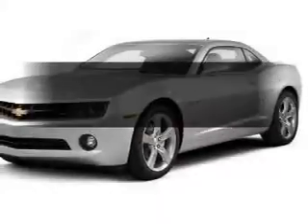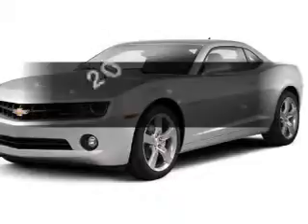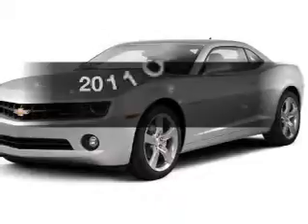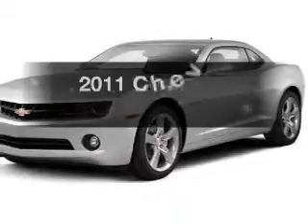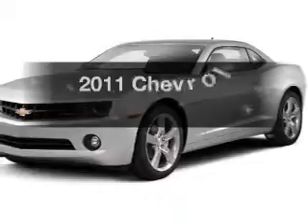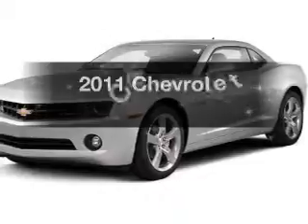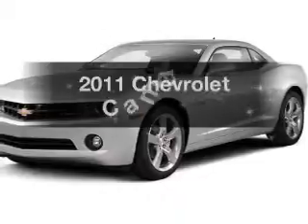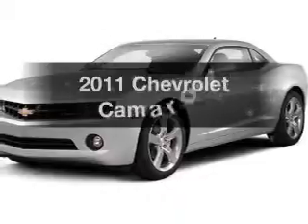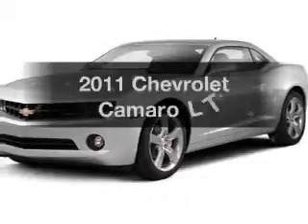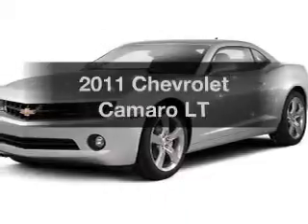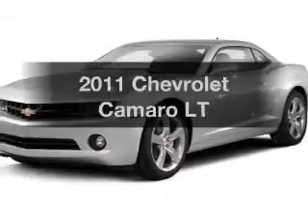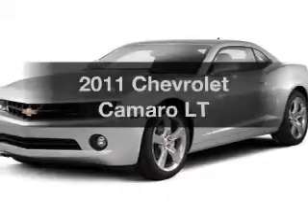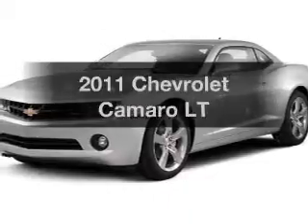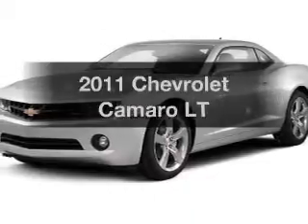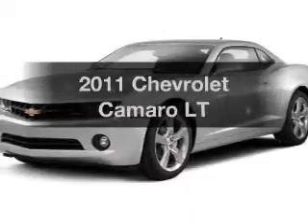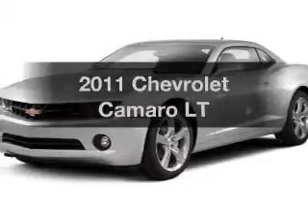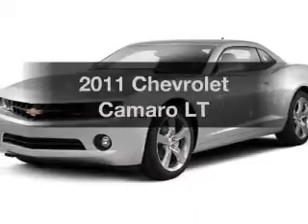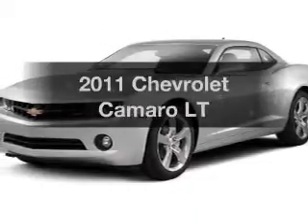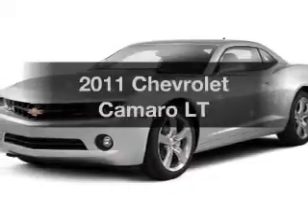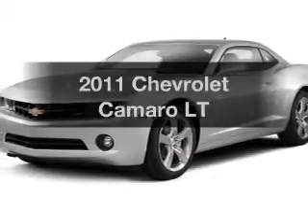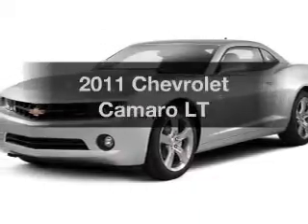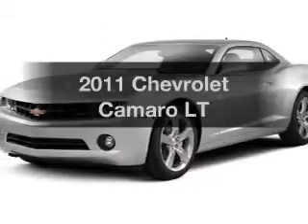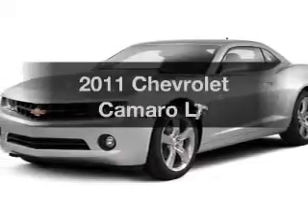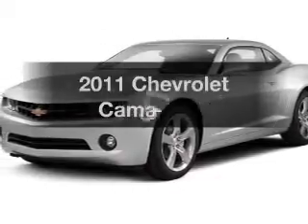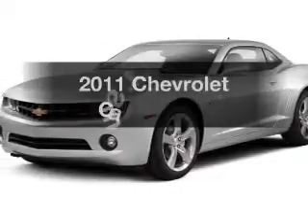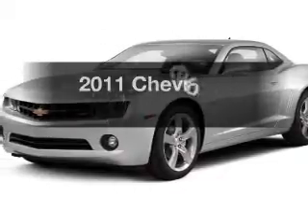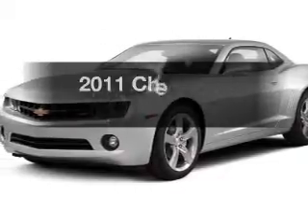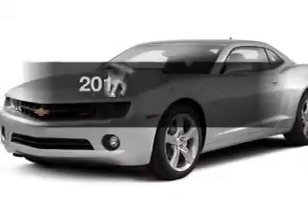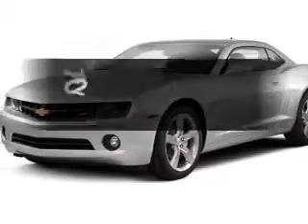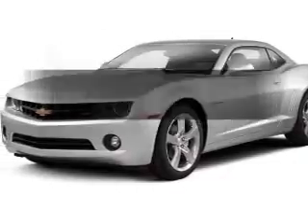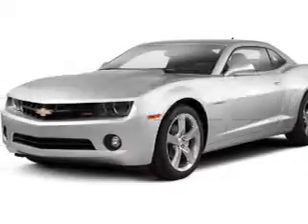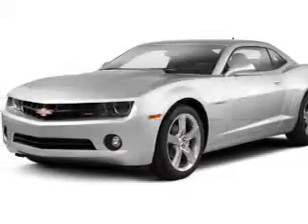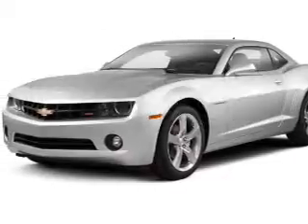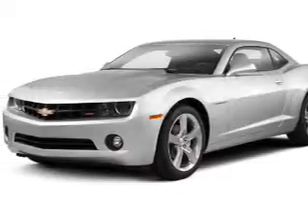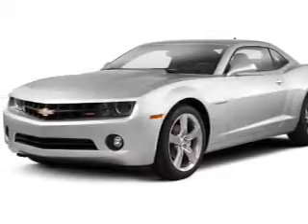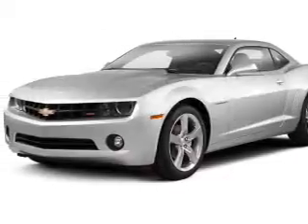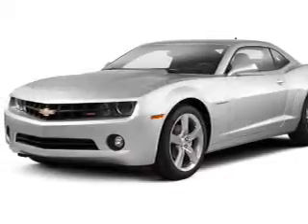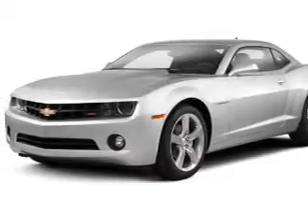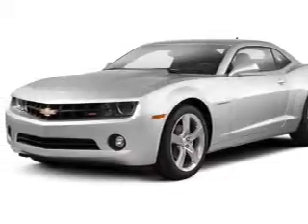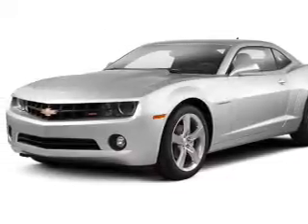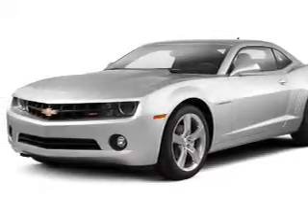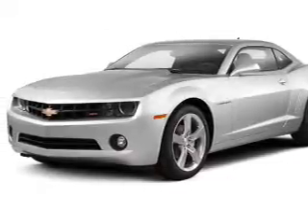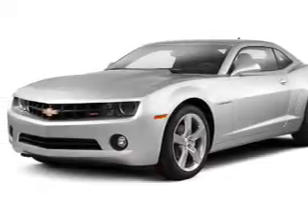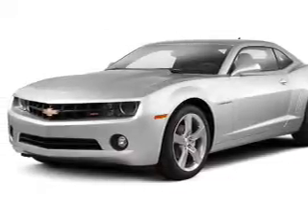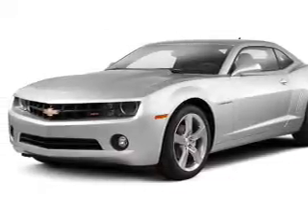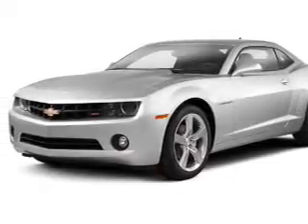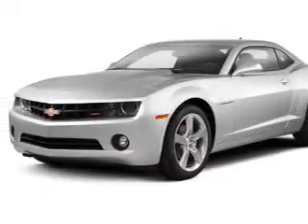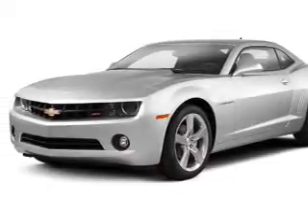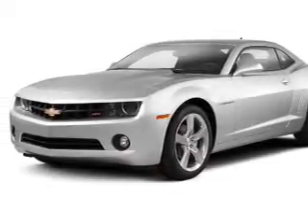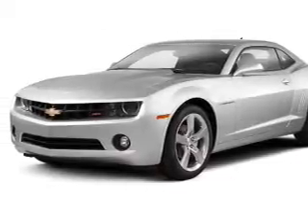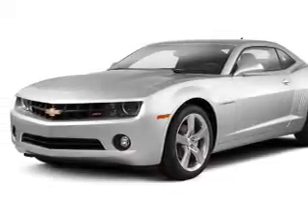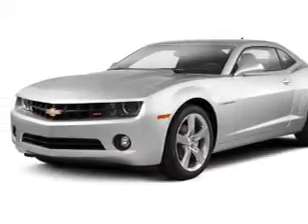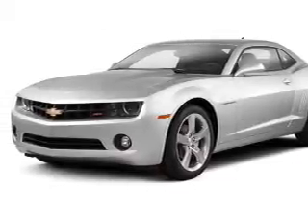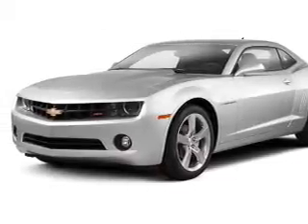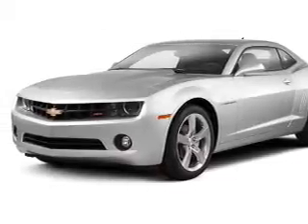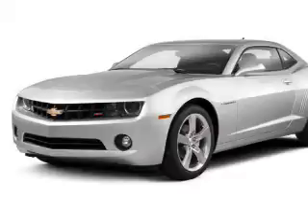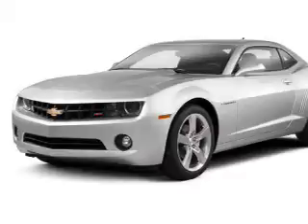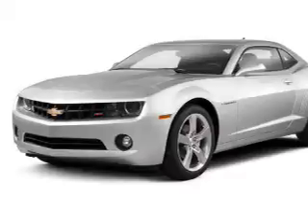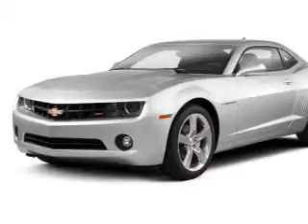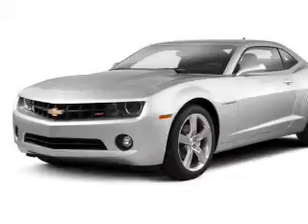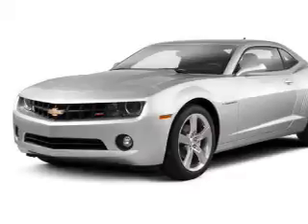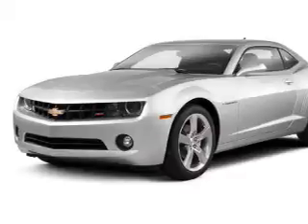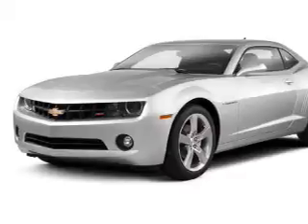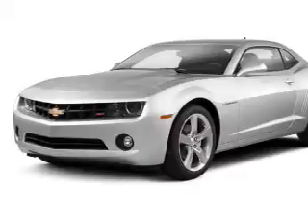Introducing the 2011 Chevrolet Camaro. If you're looking for a first-rate auto, this one could be yours today.